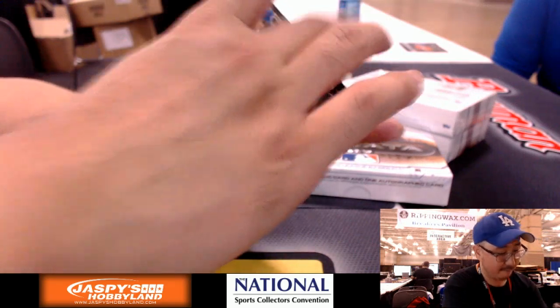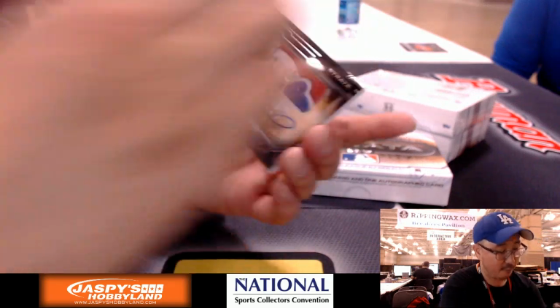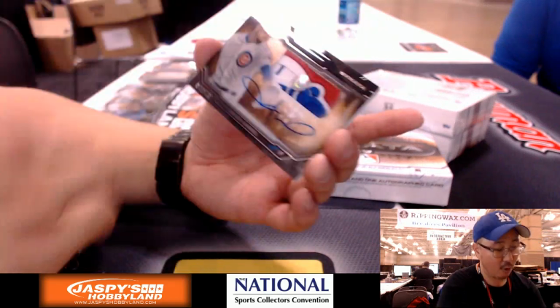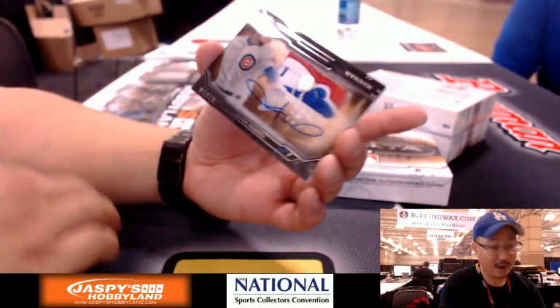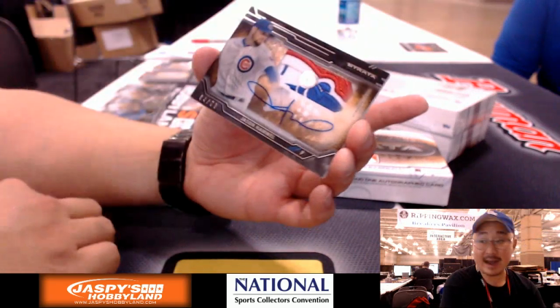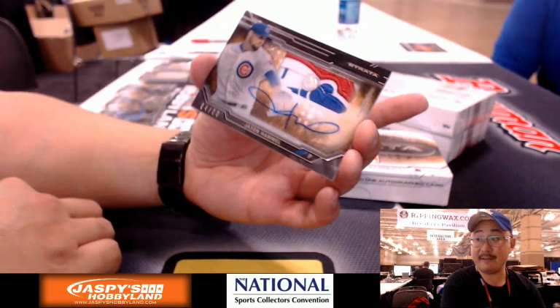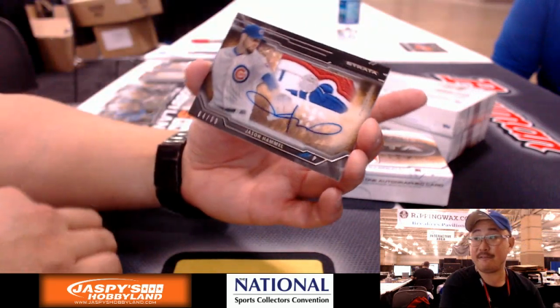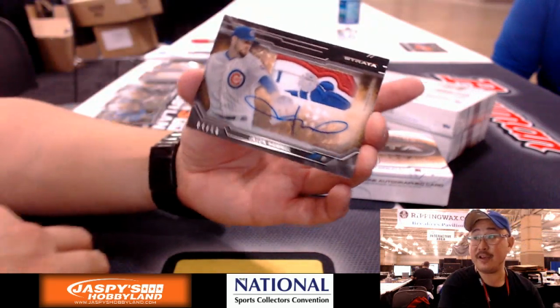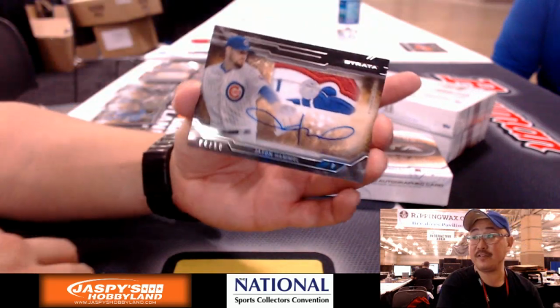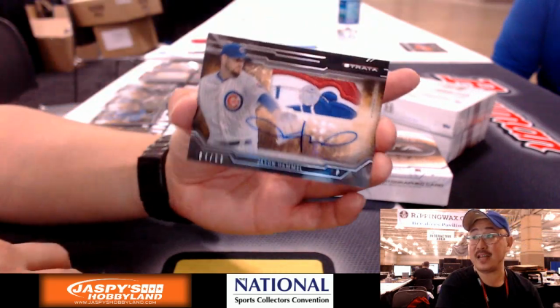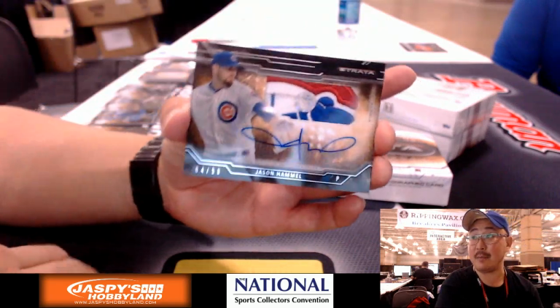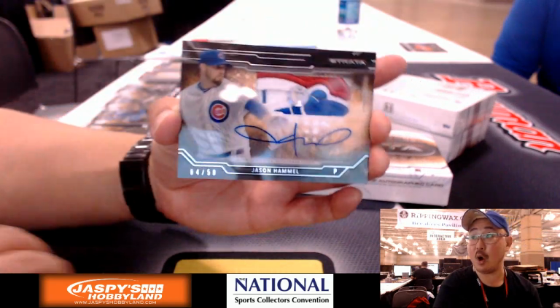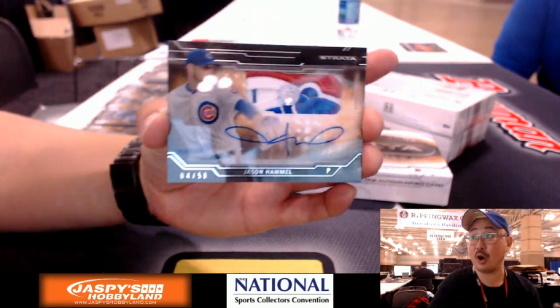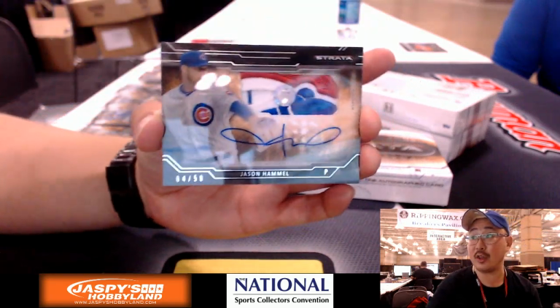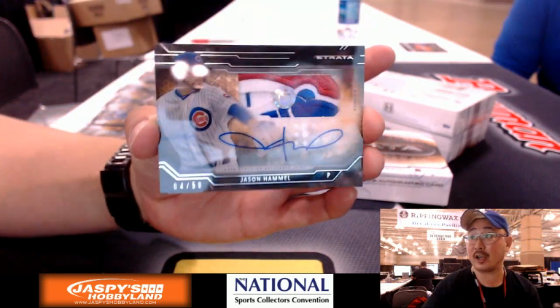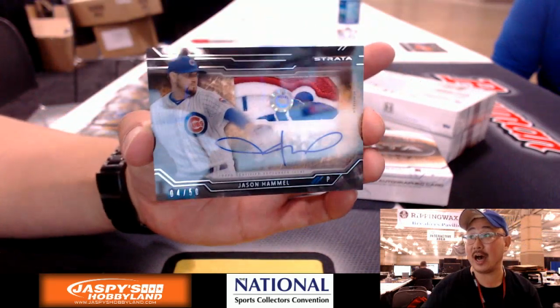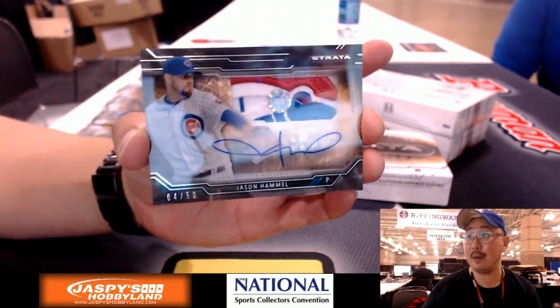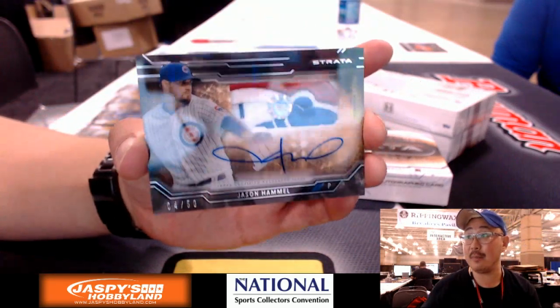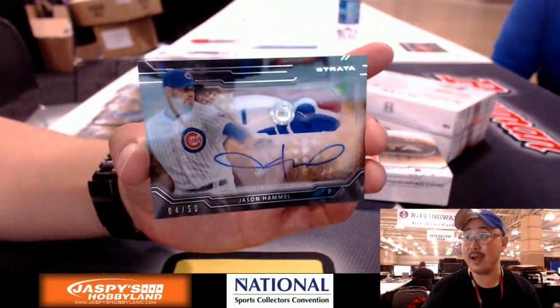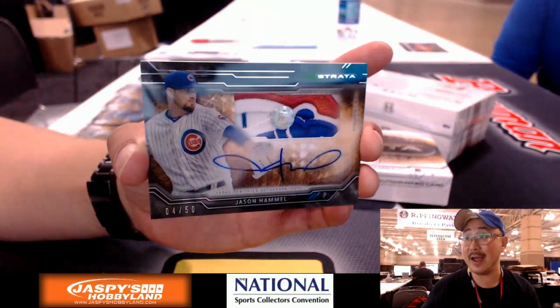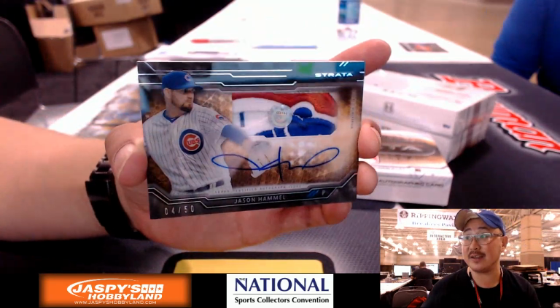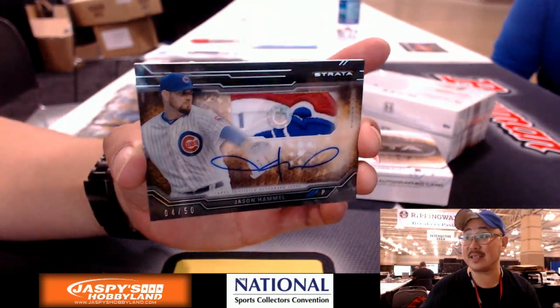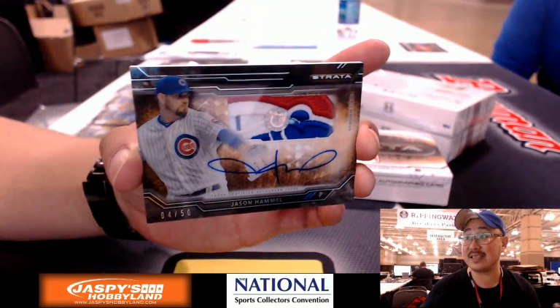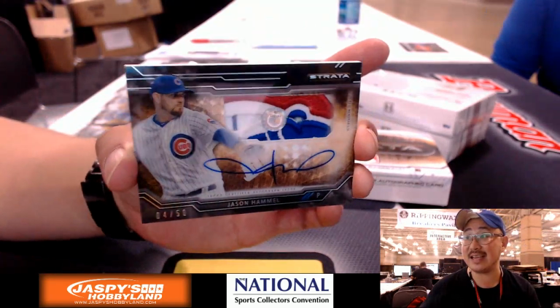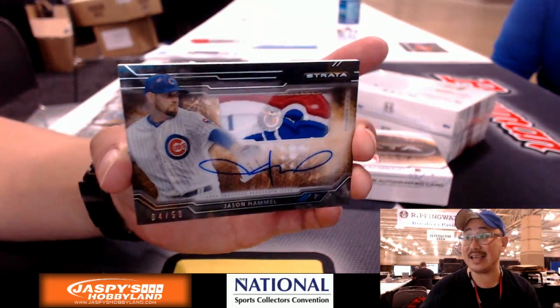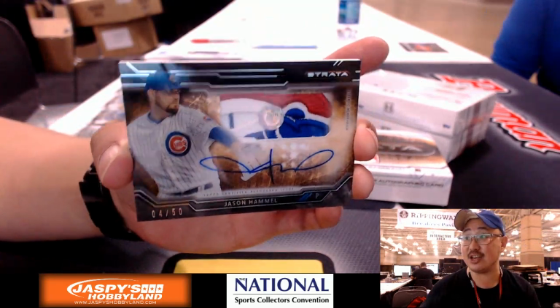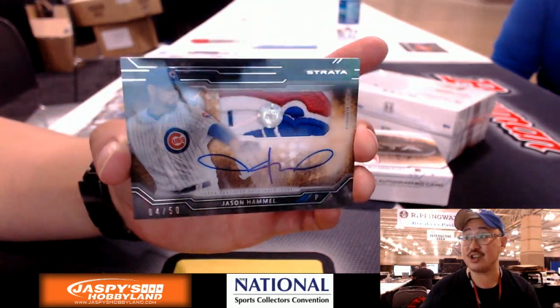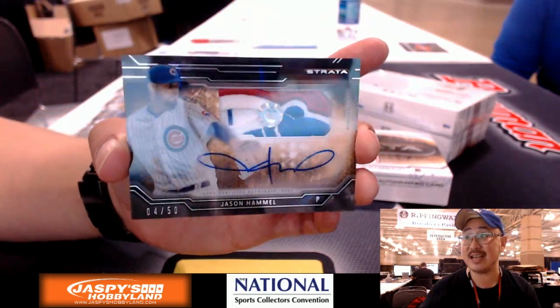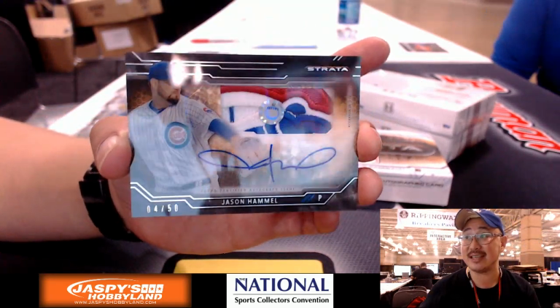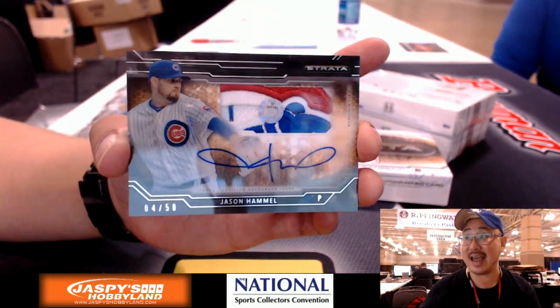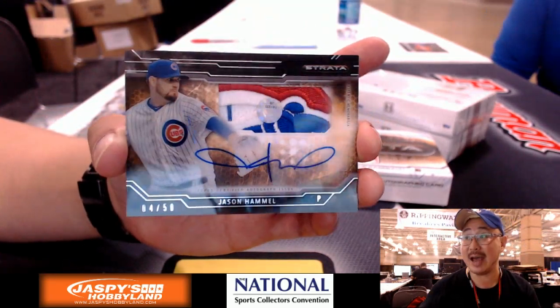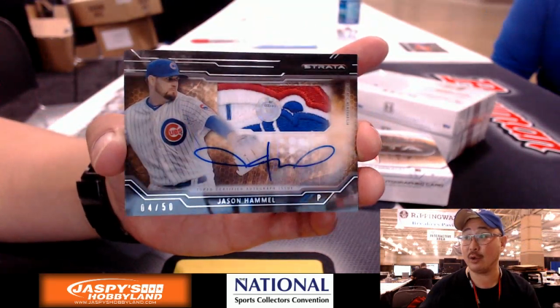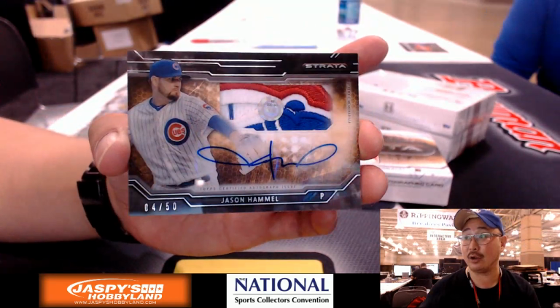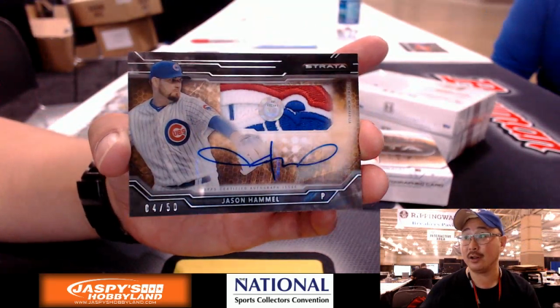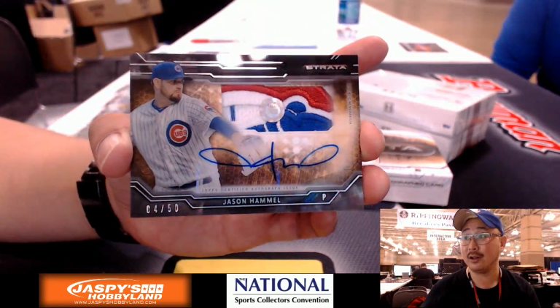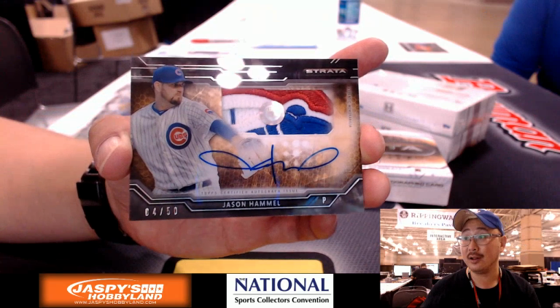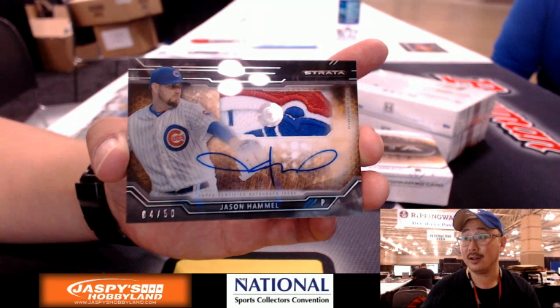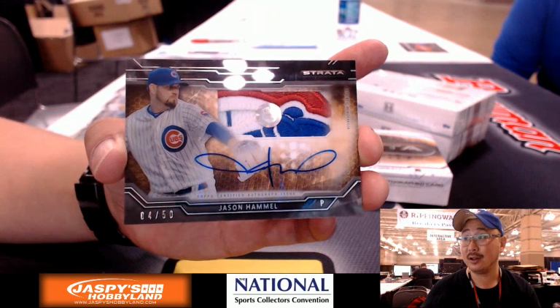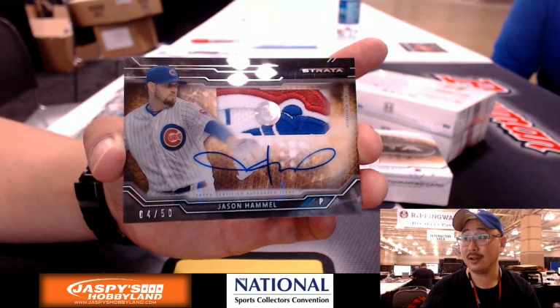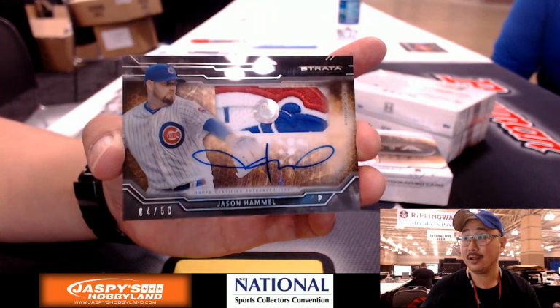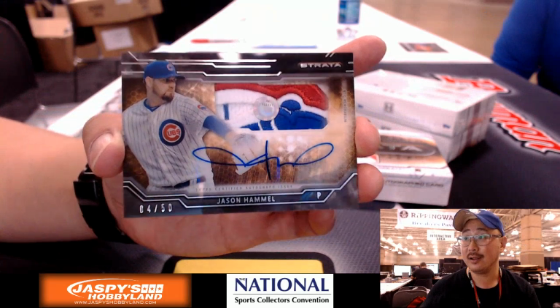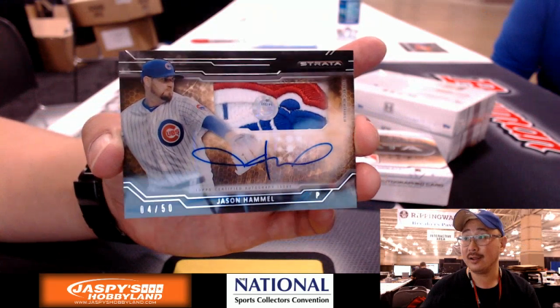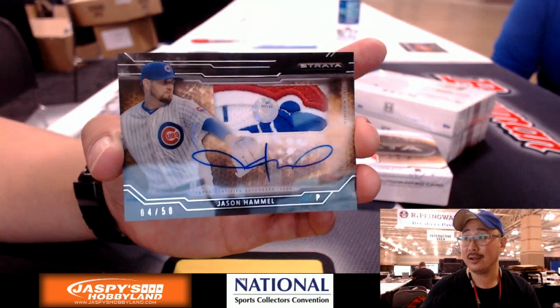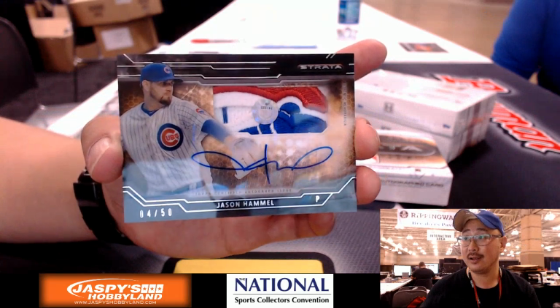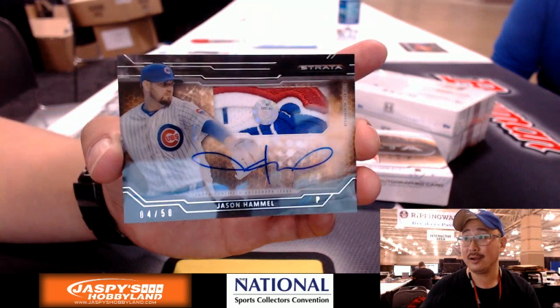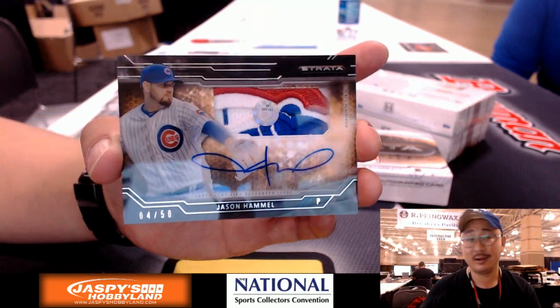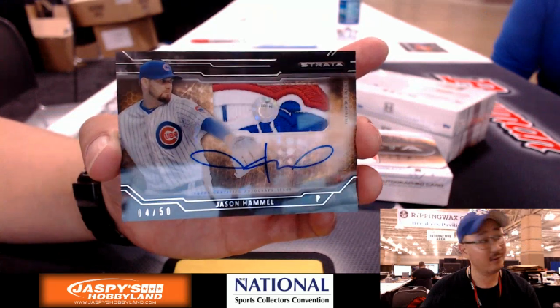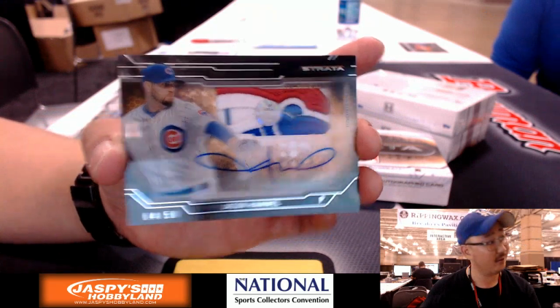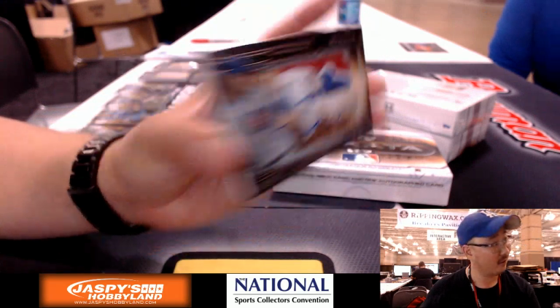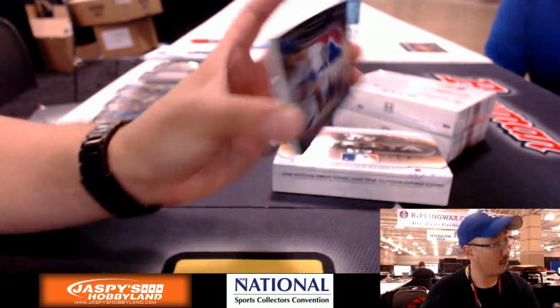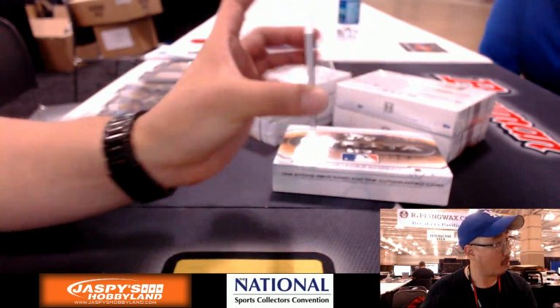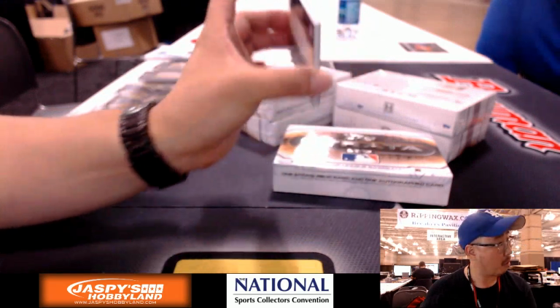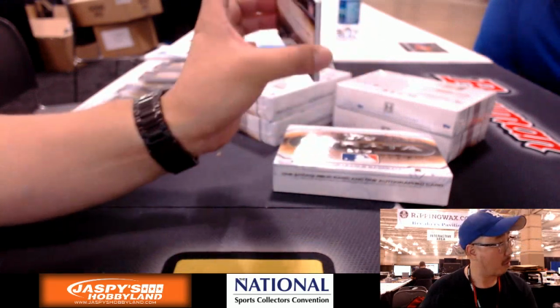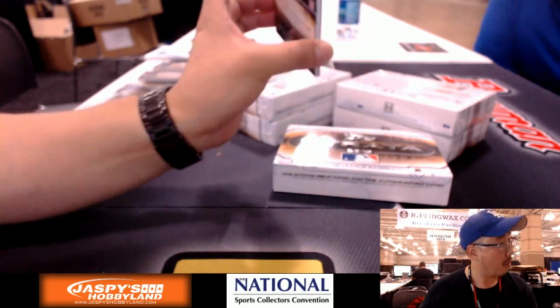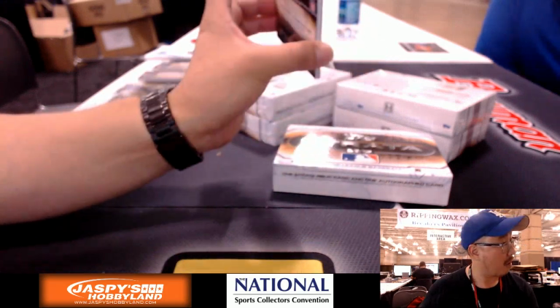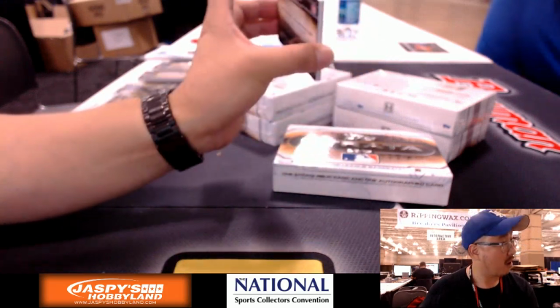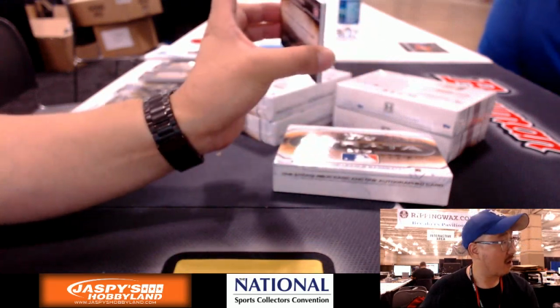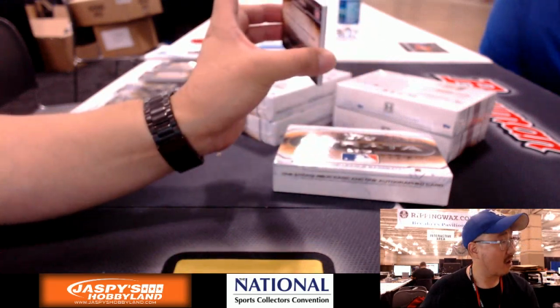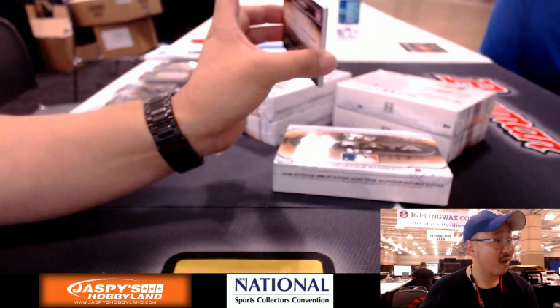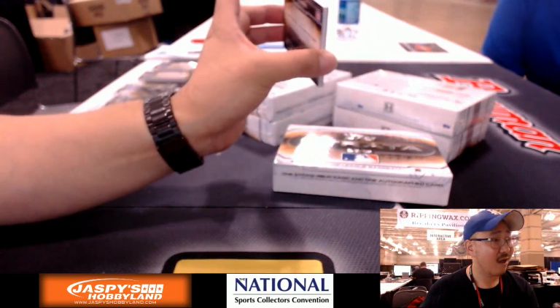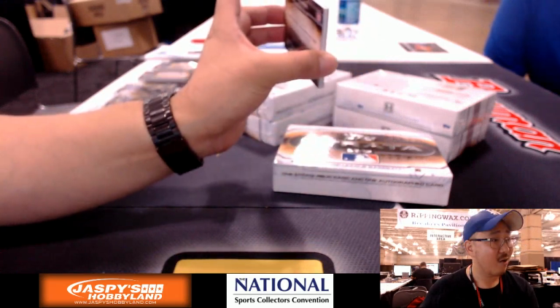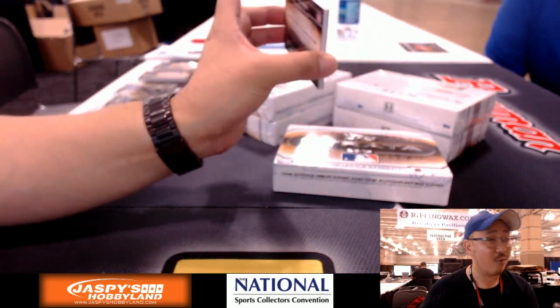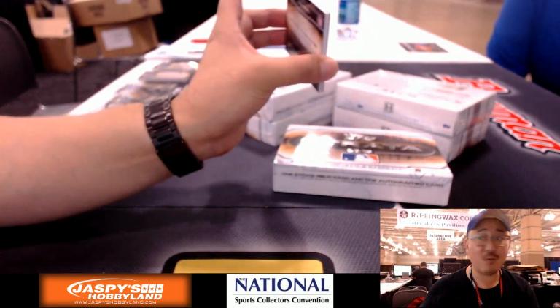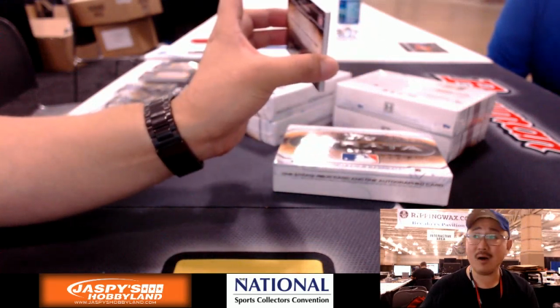4 out of 50 — part of the Cubs 'C'. Jason Hammel. Wow.